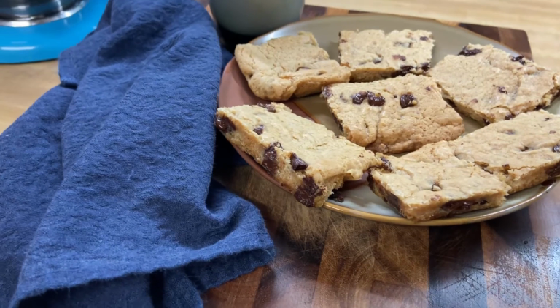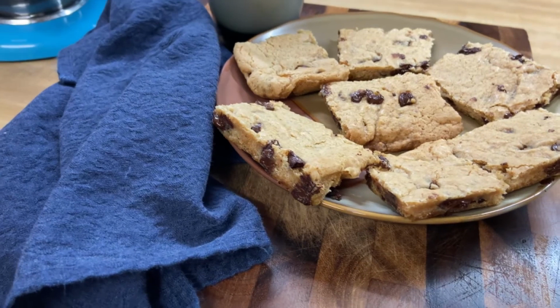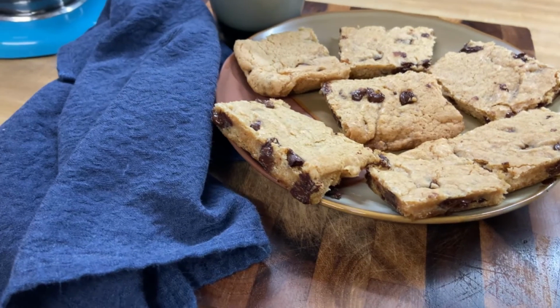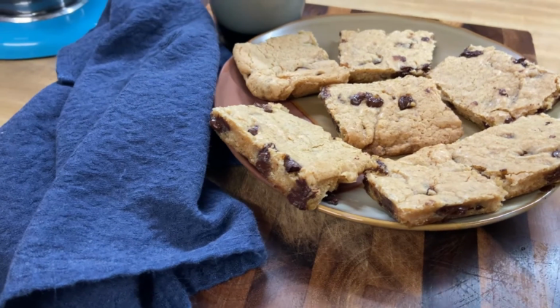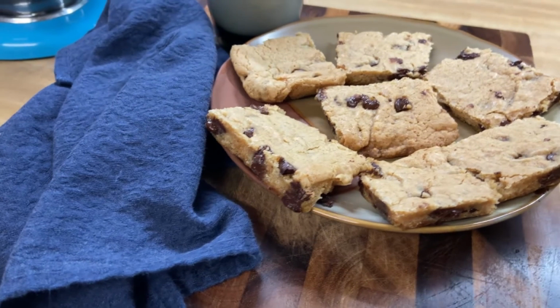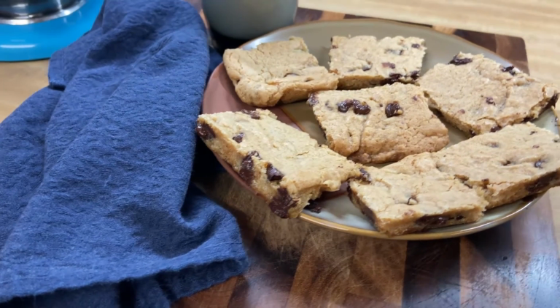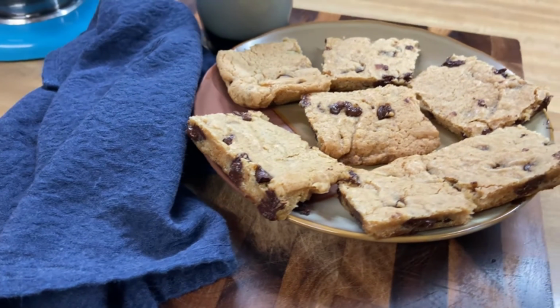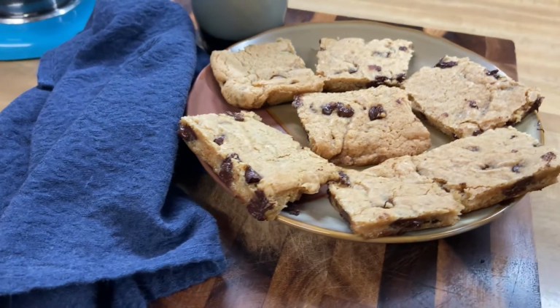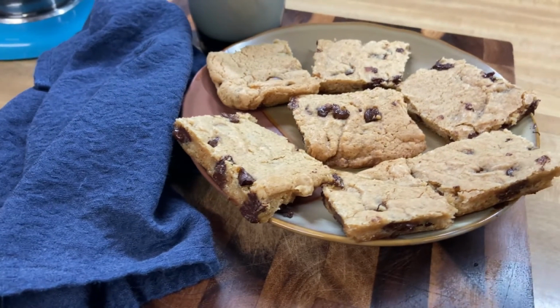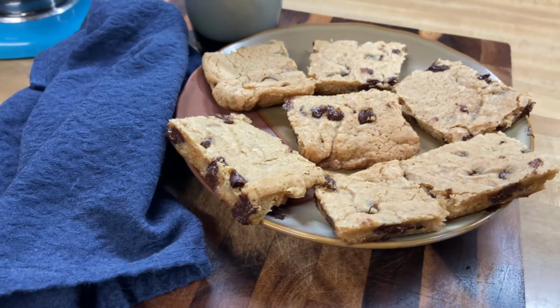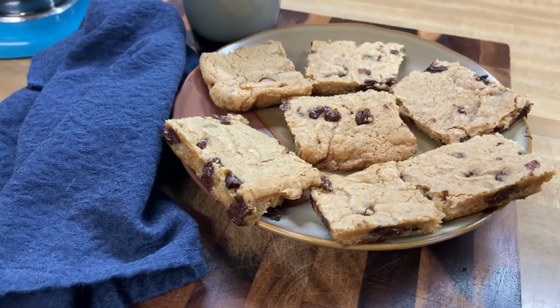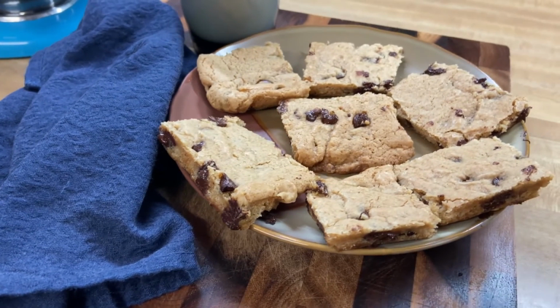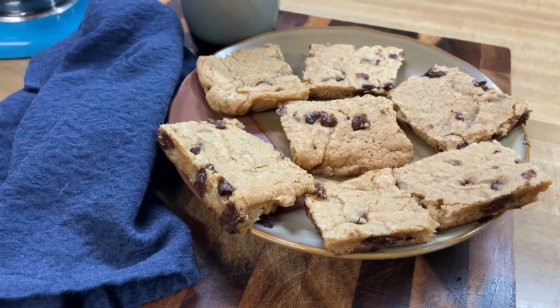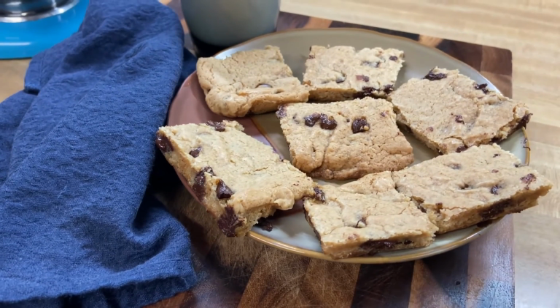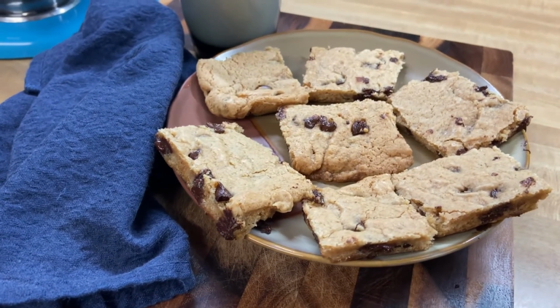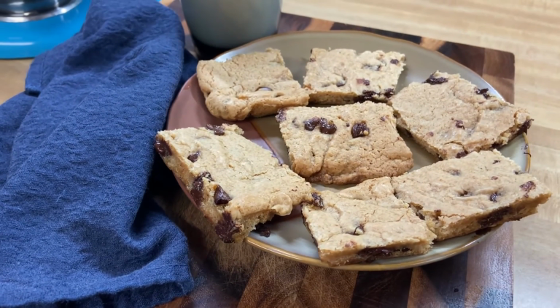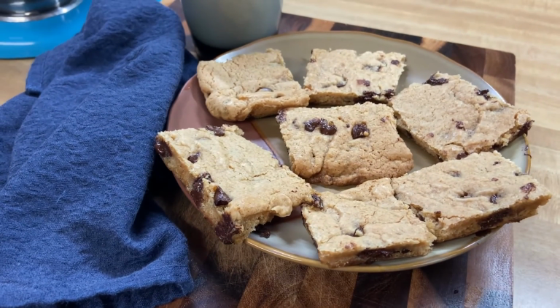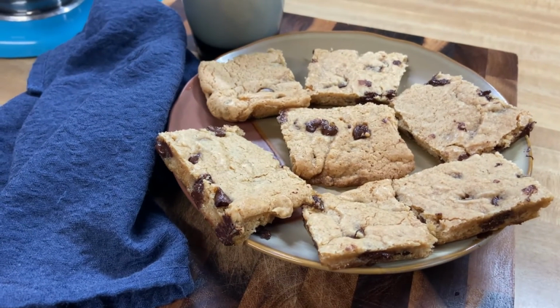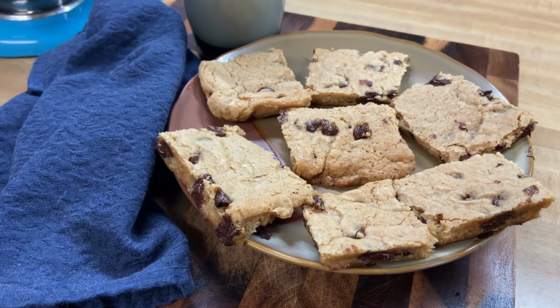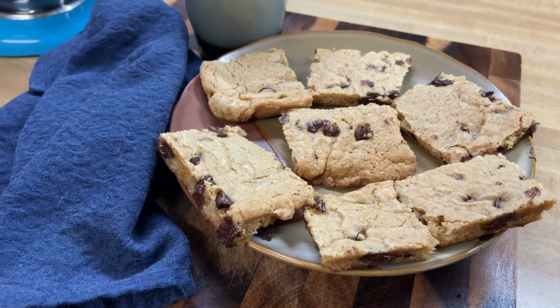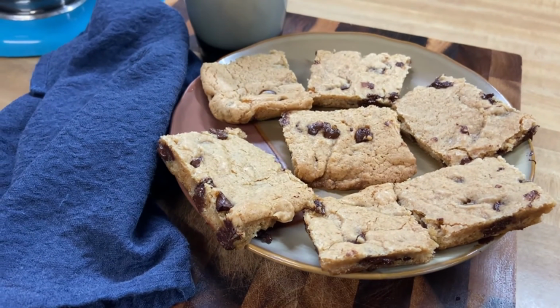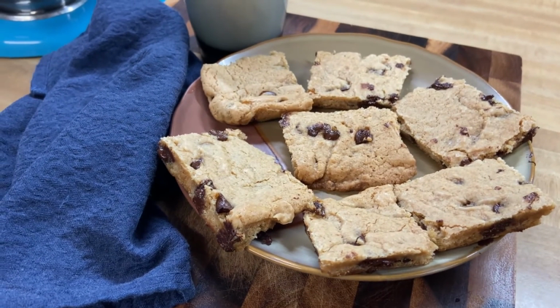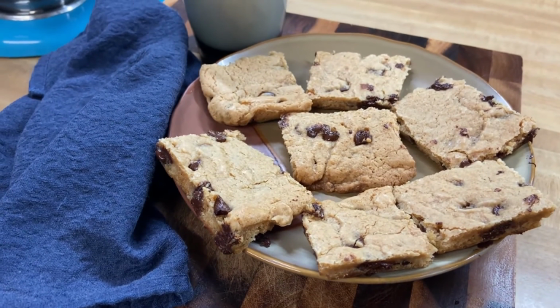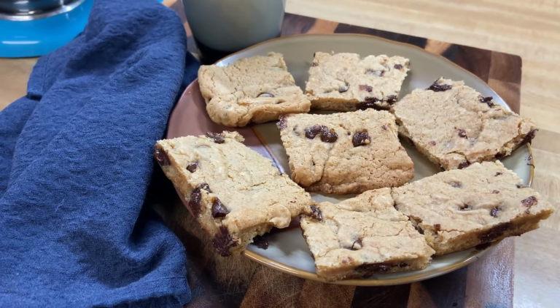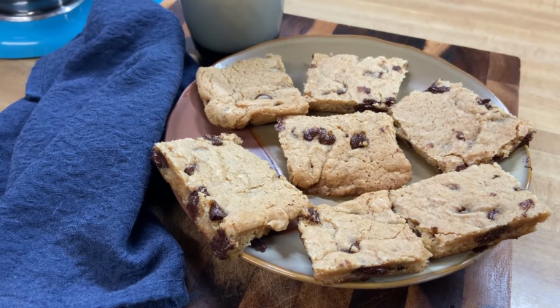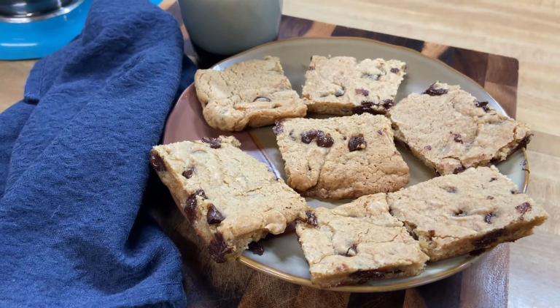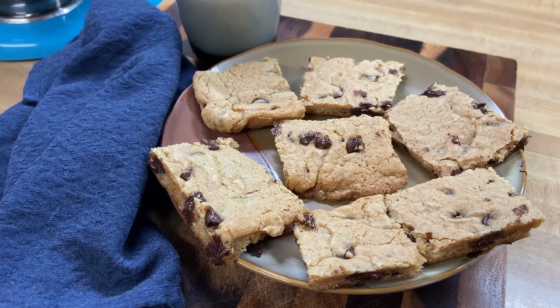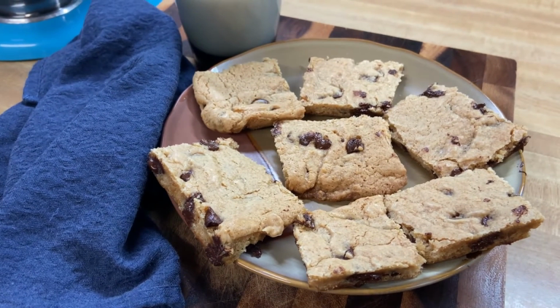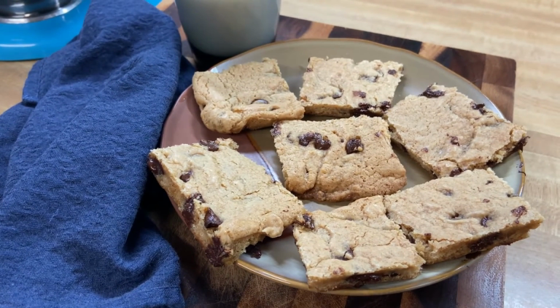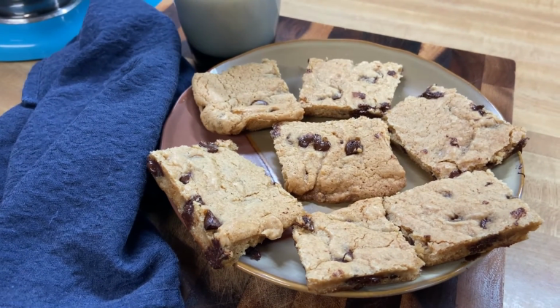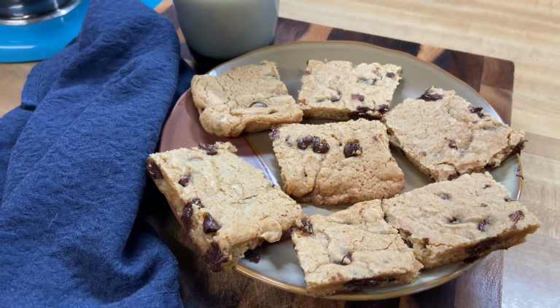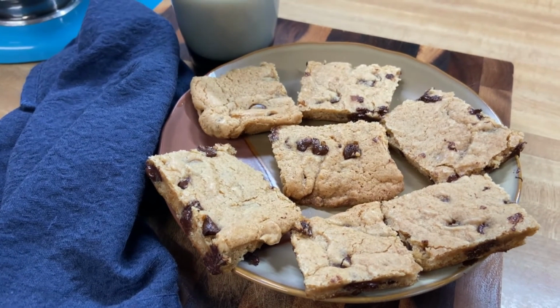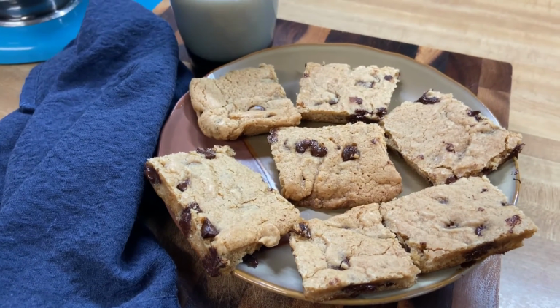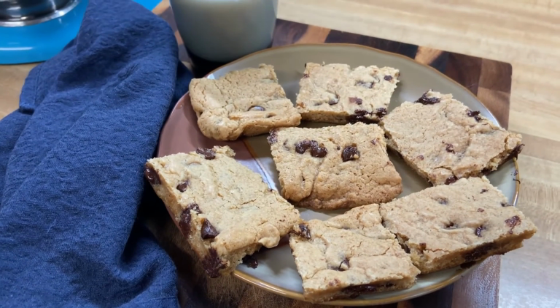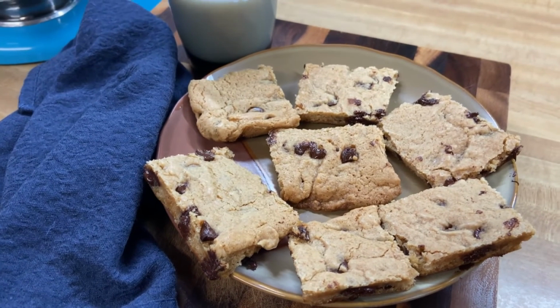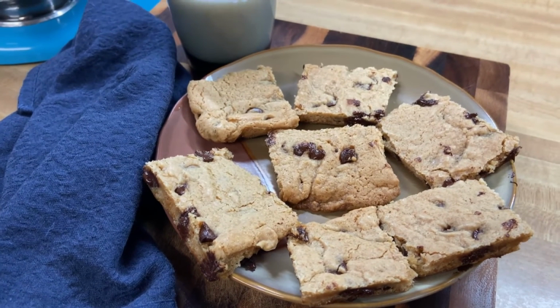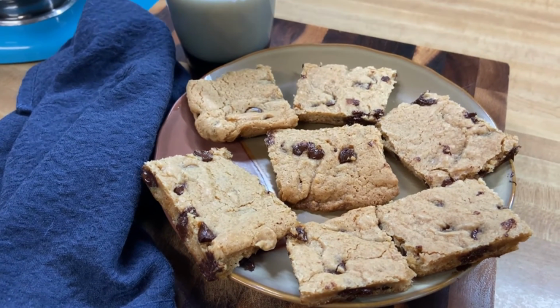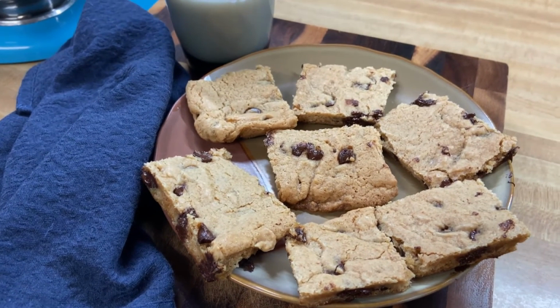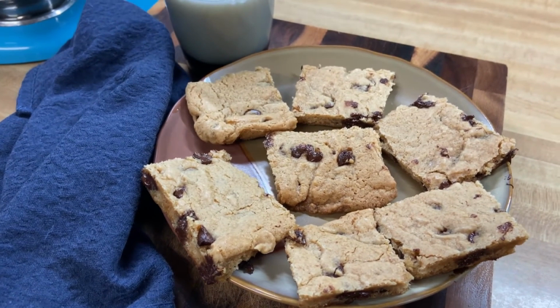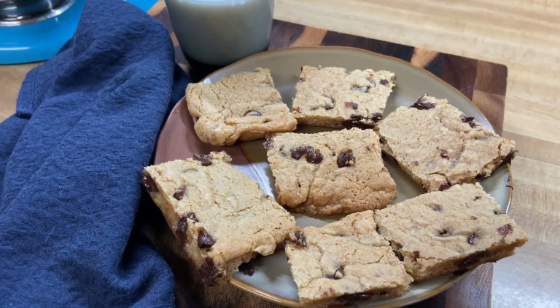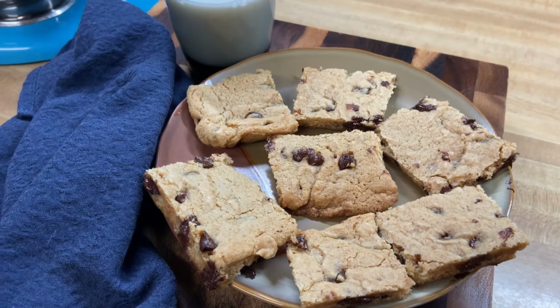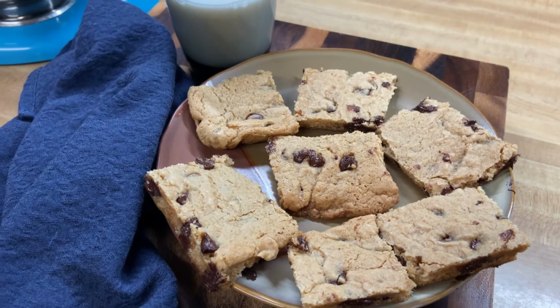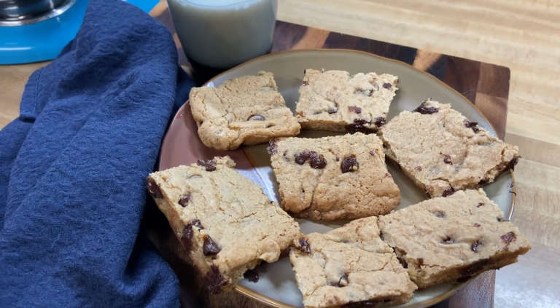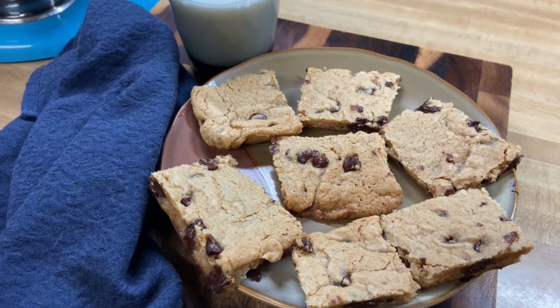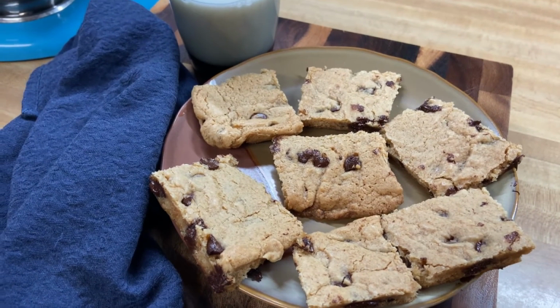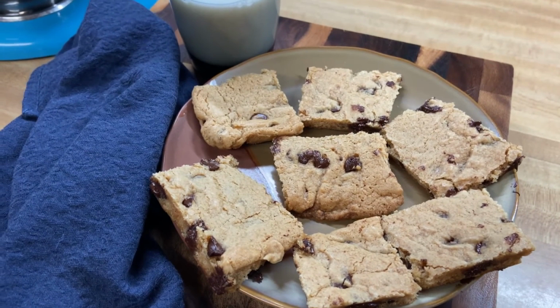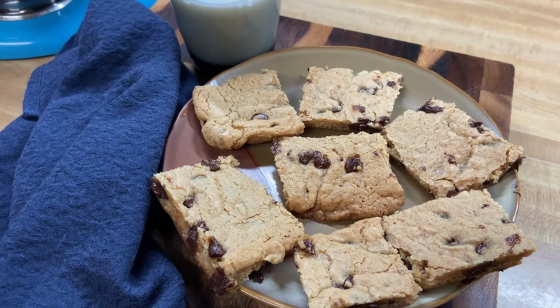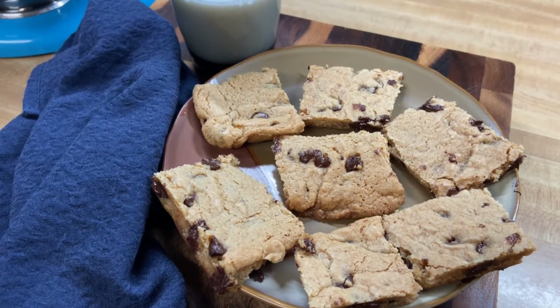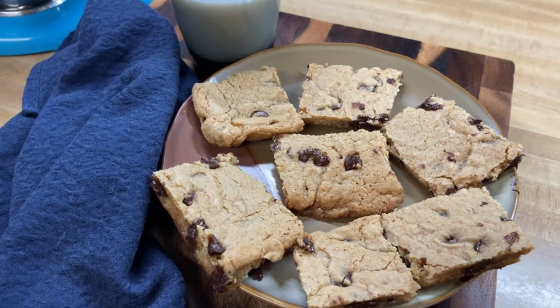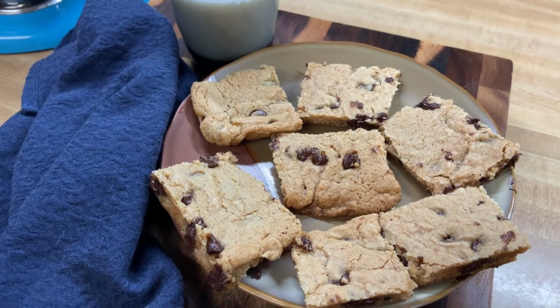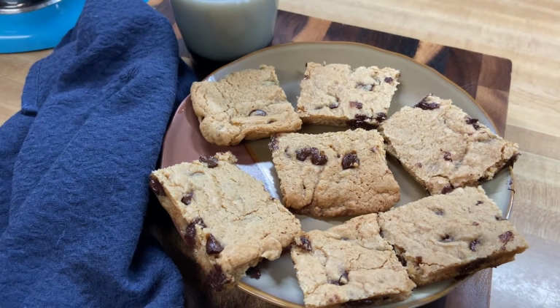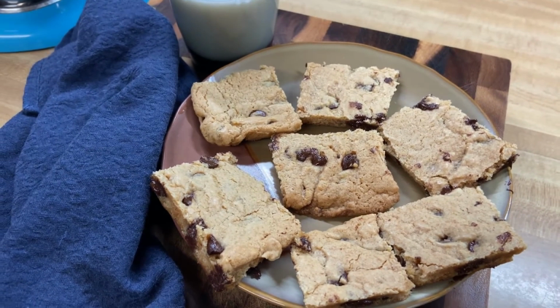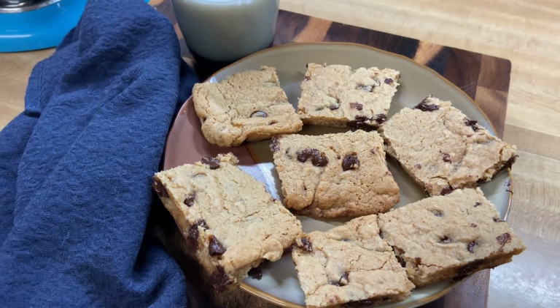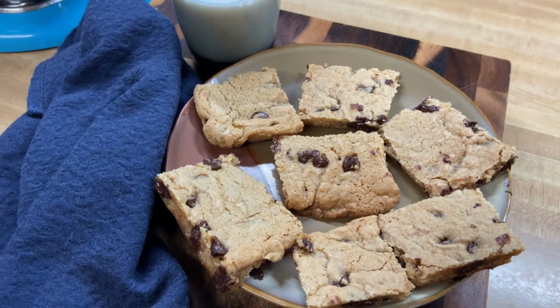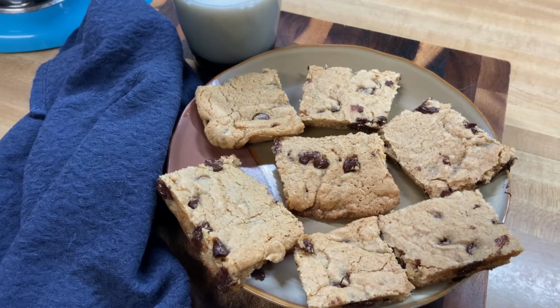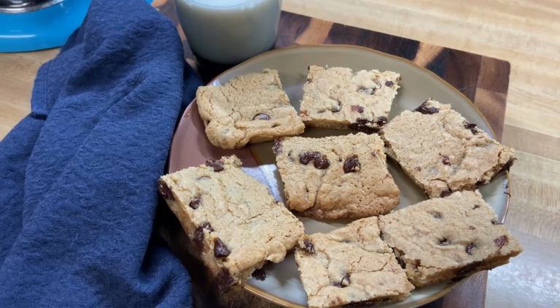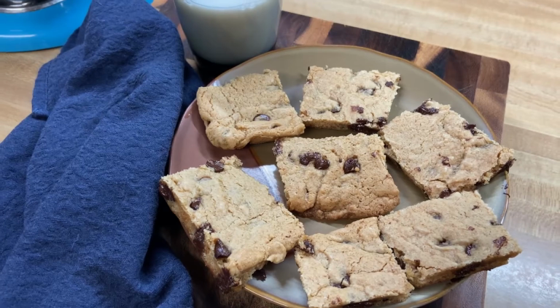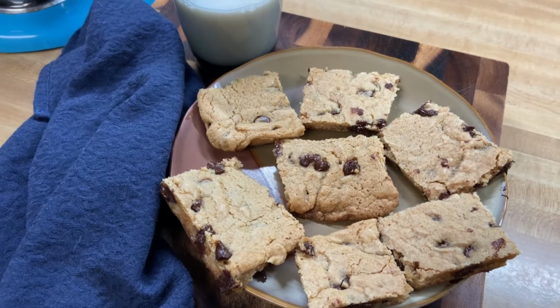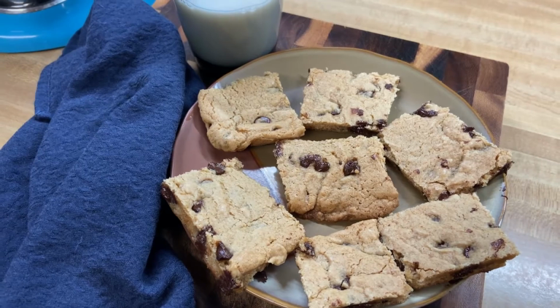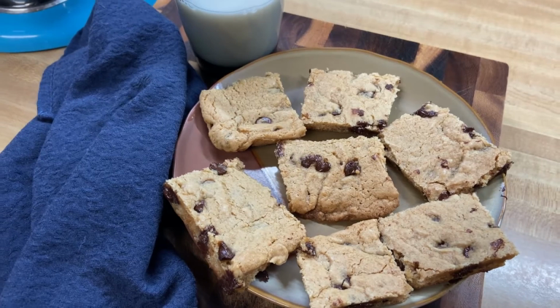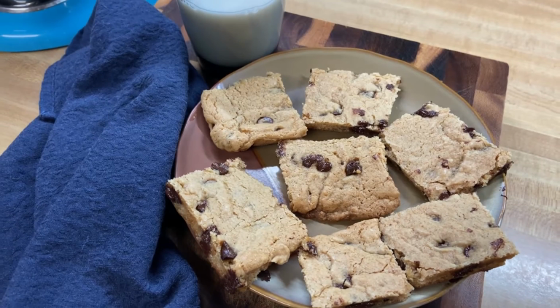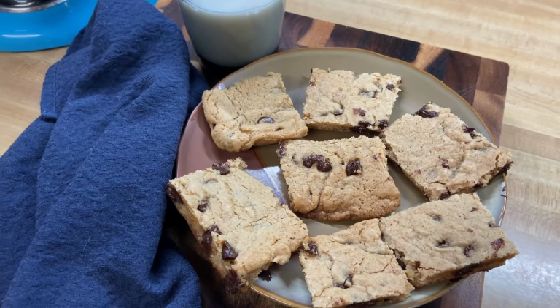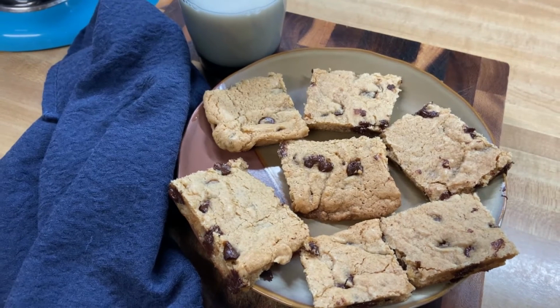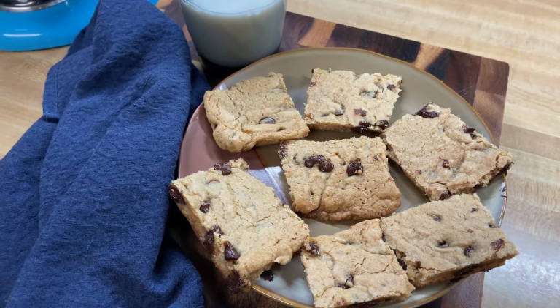Hey everybody. Welcome to my channel, Chatting with Chops. Today we're going to make vegan blonde brownies for two.